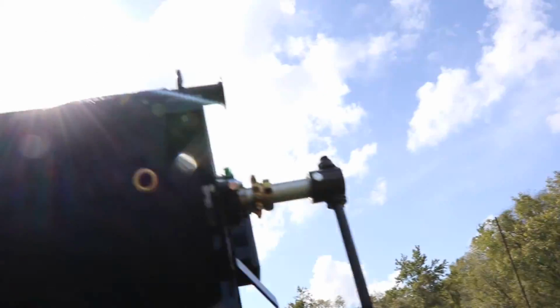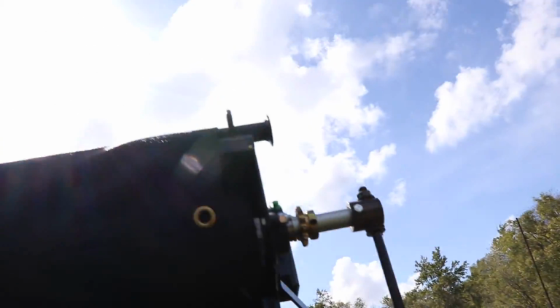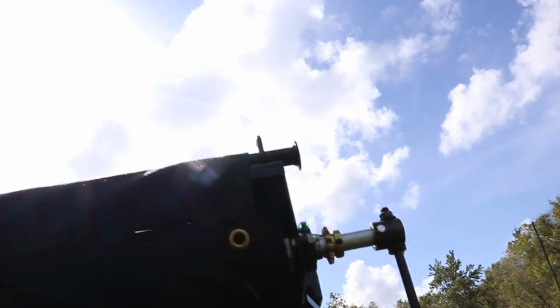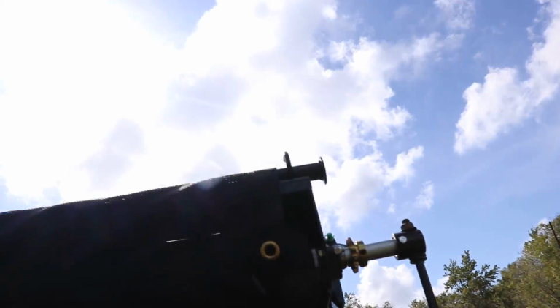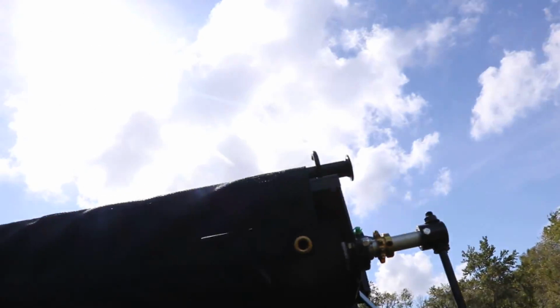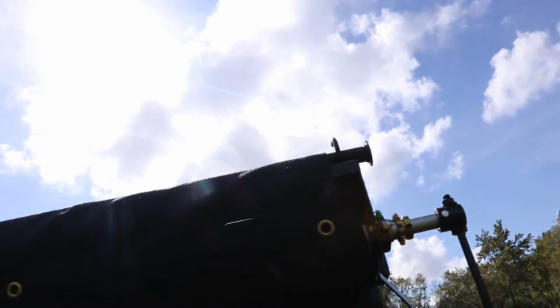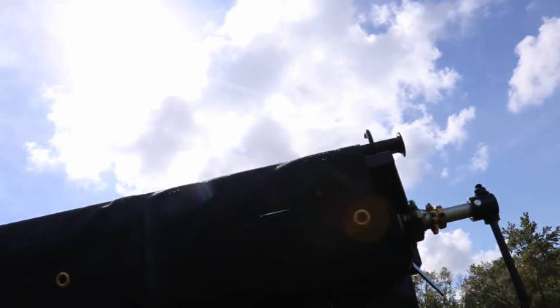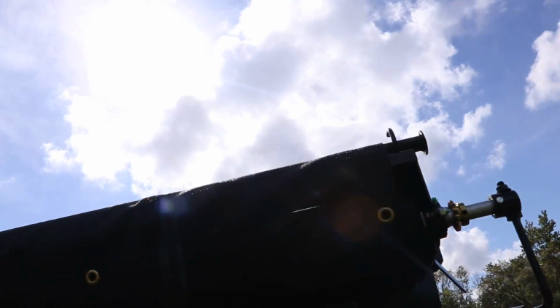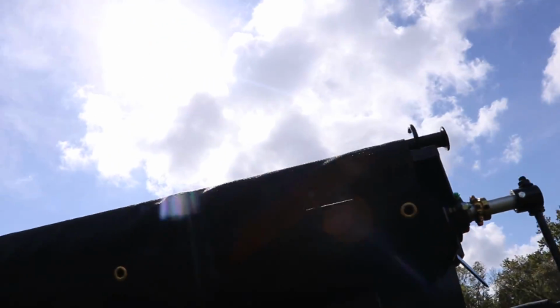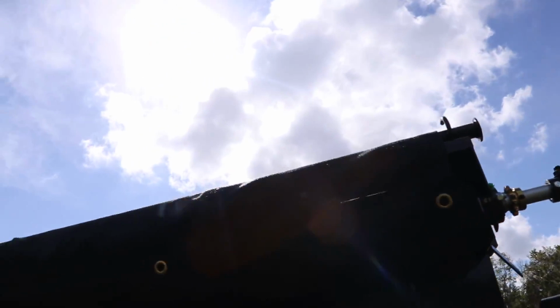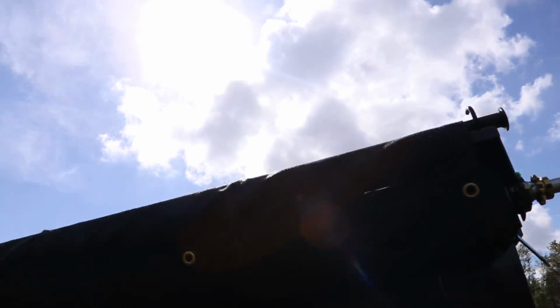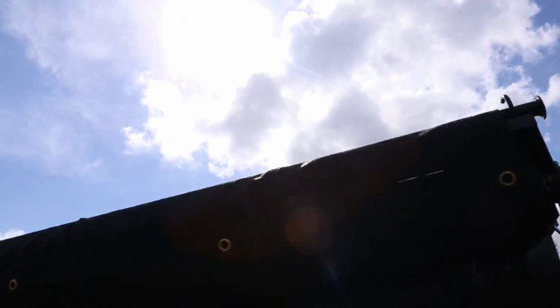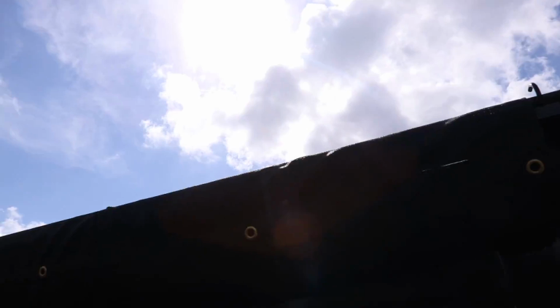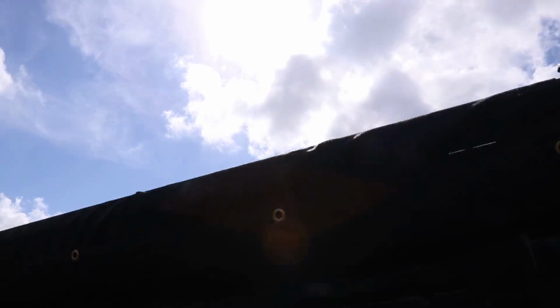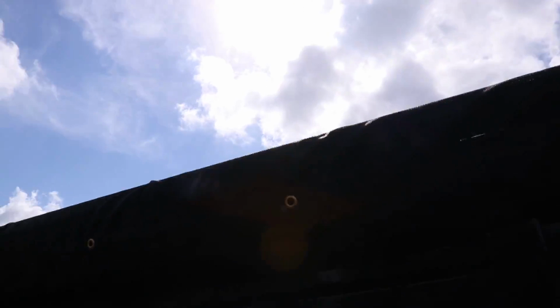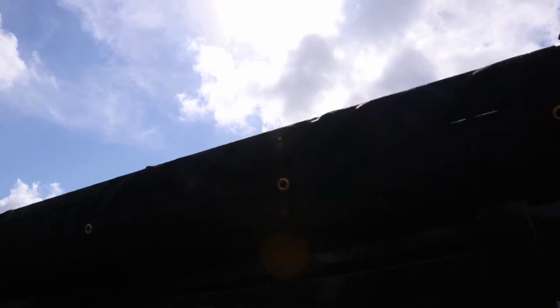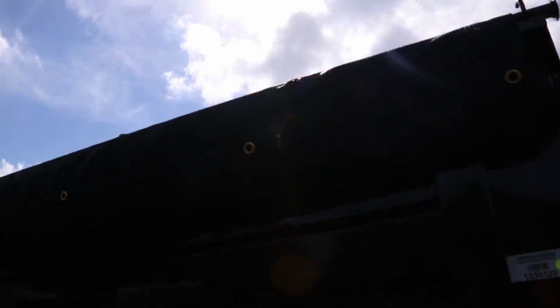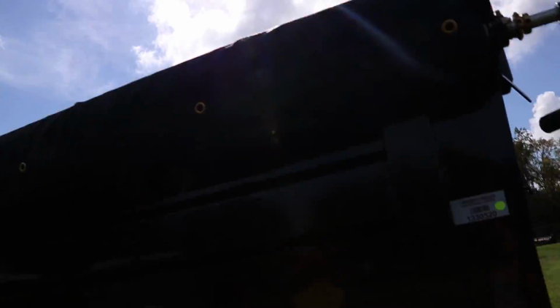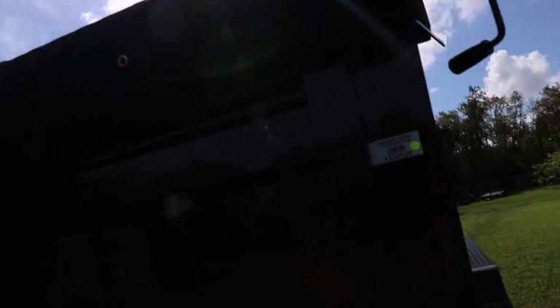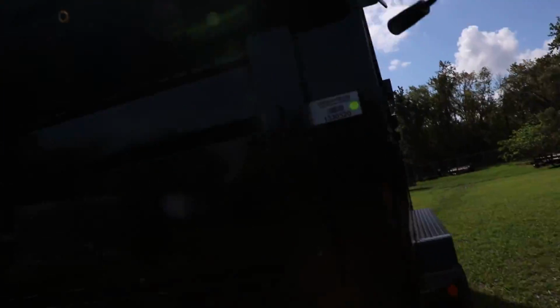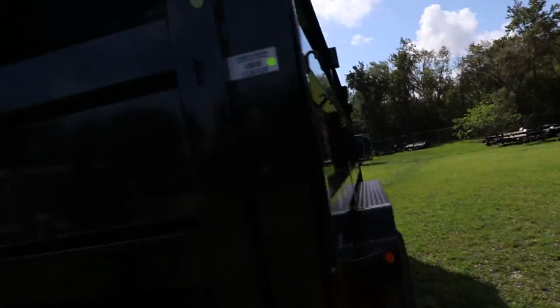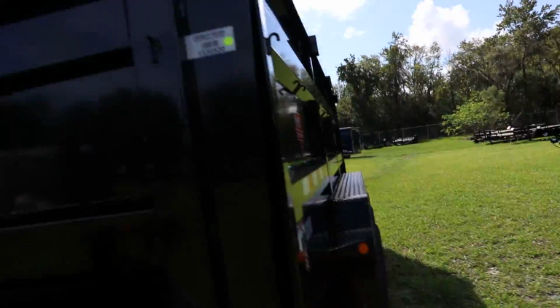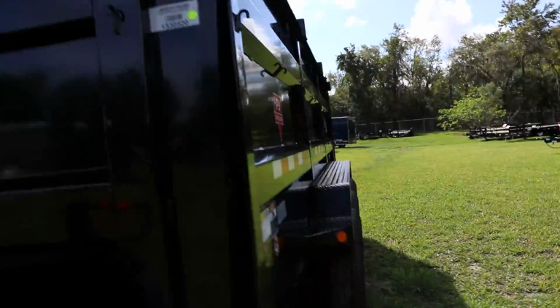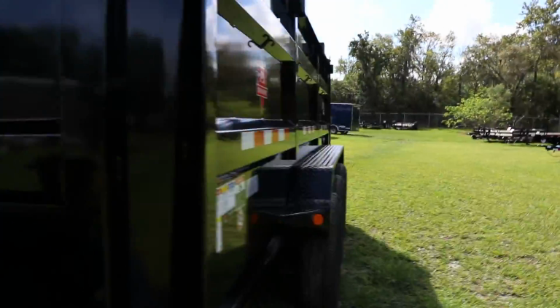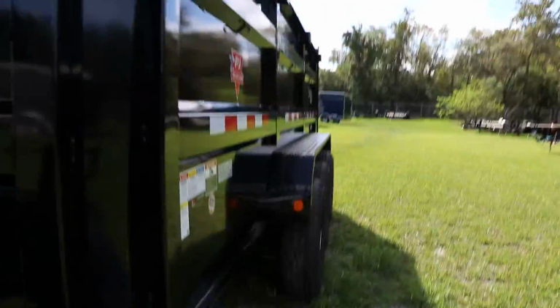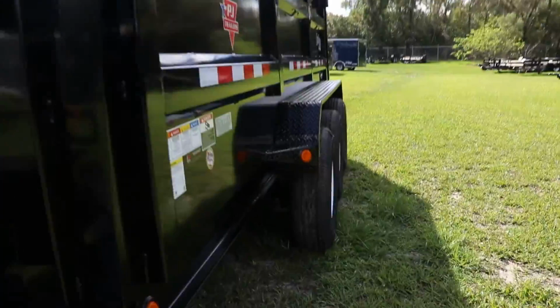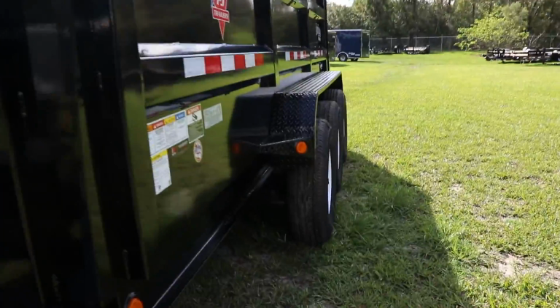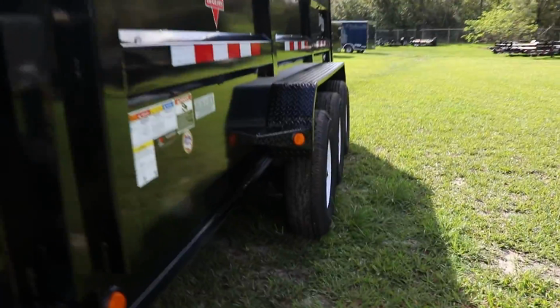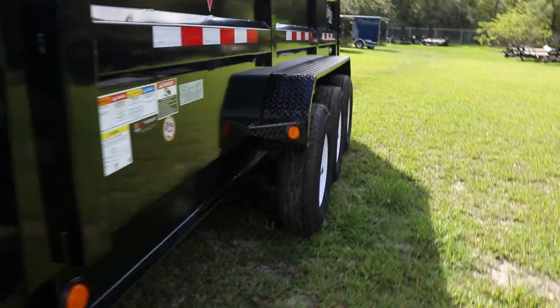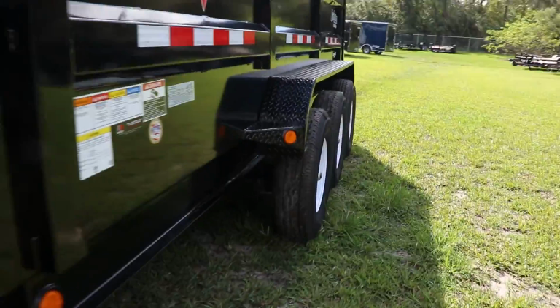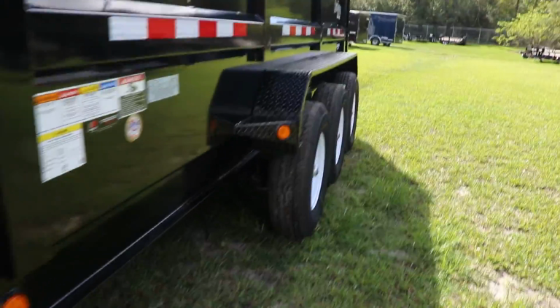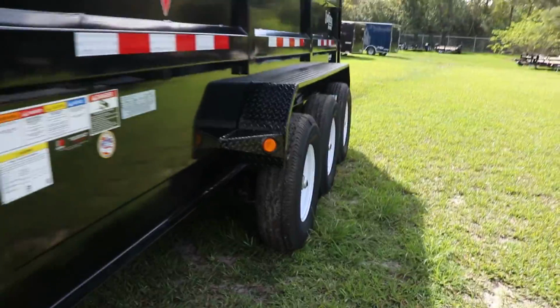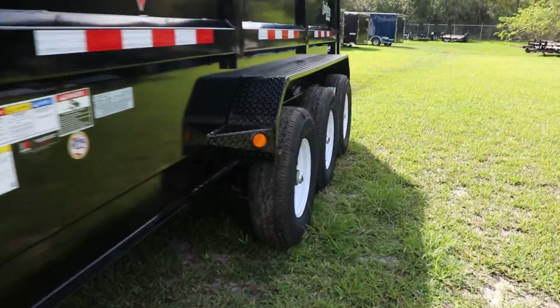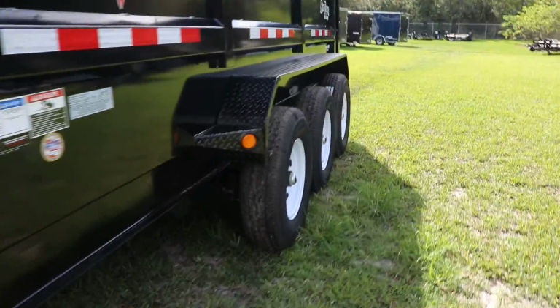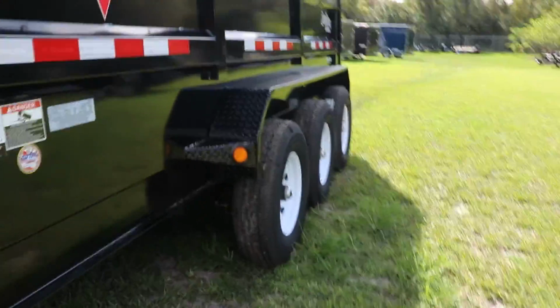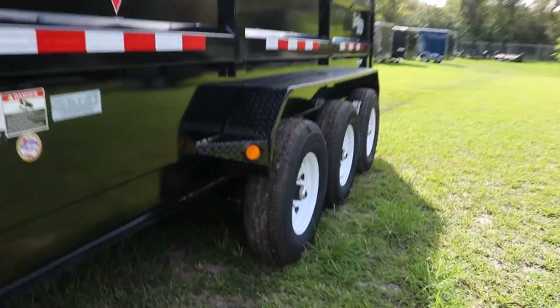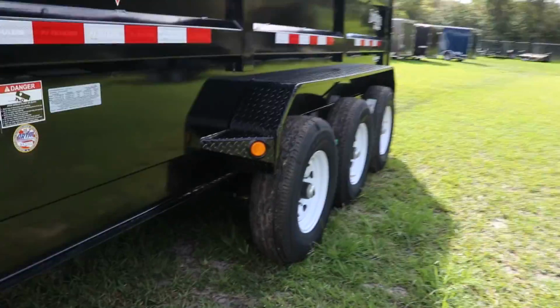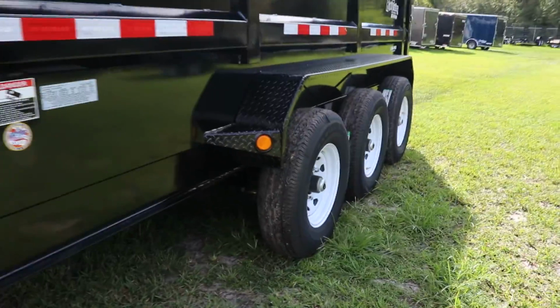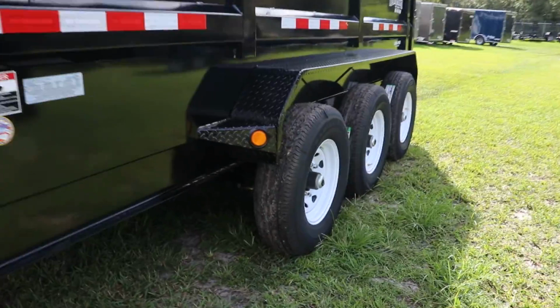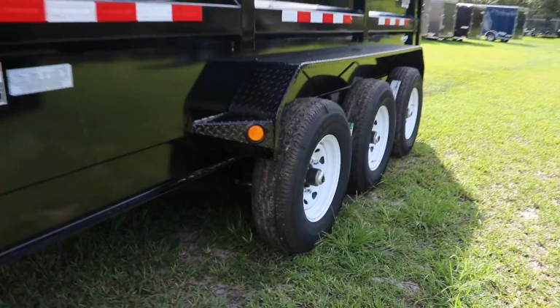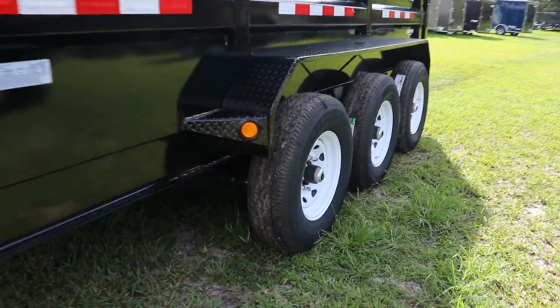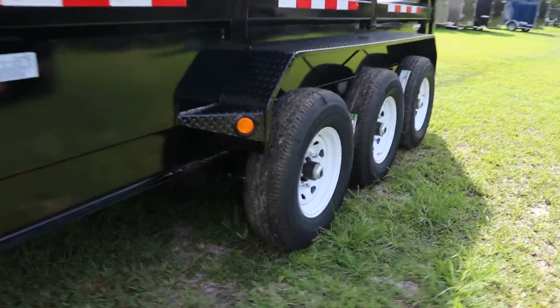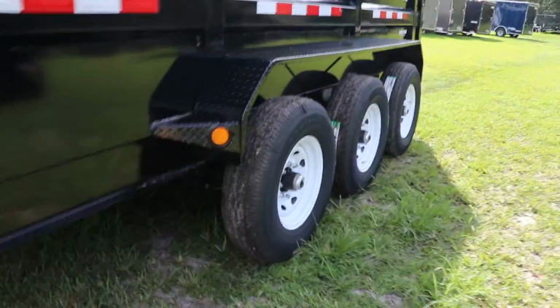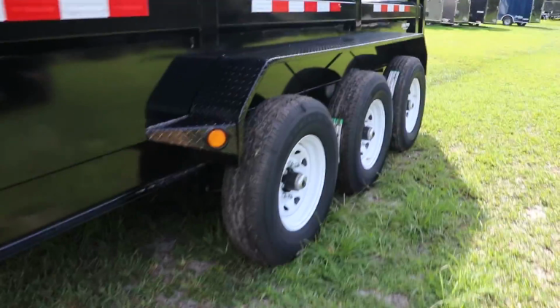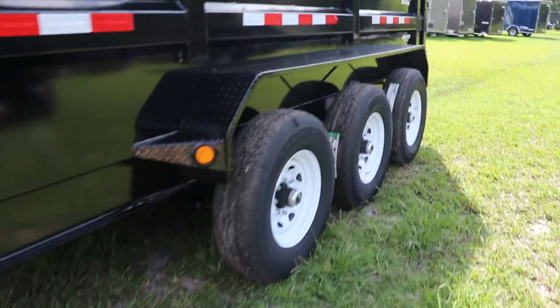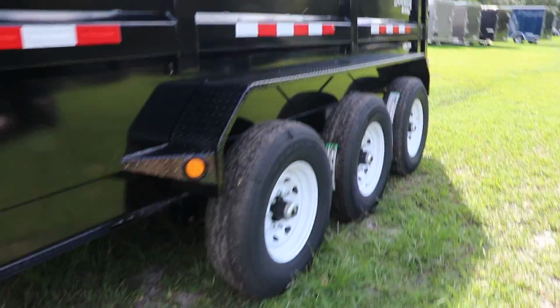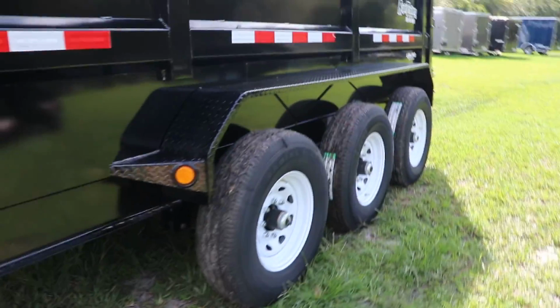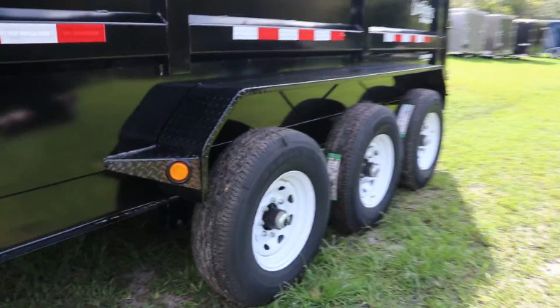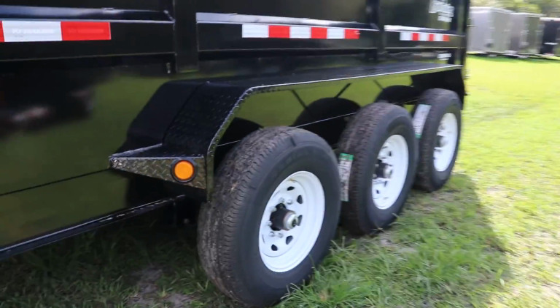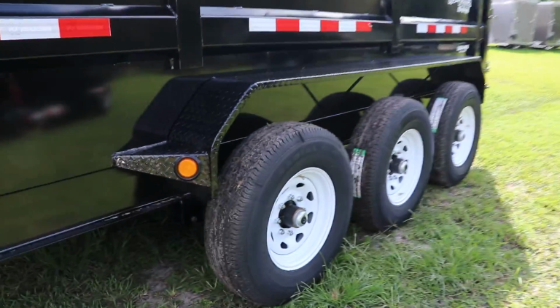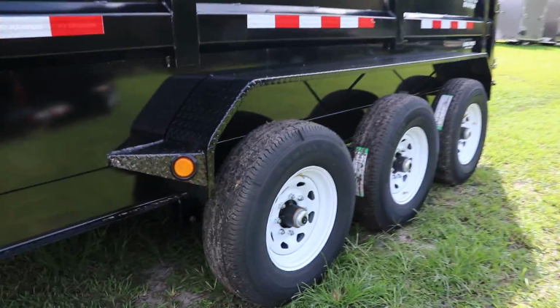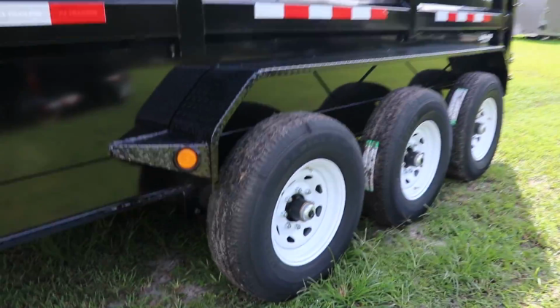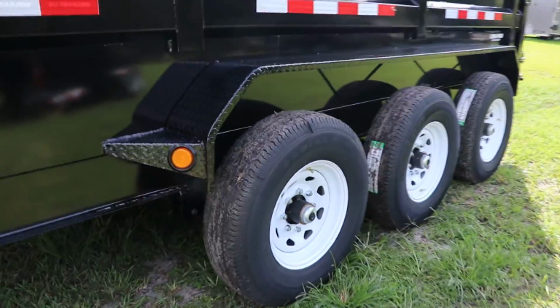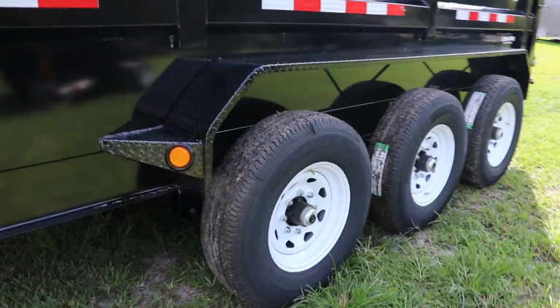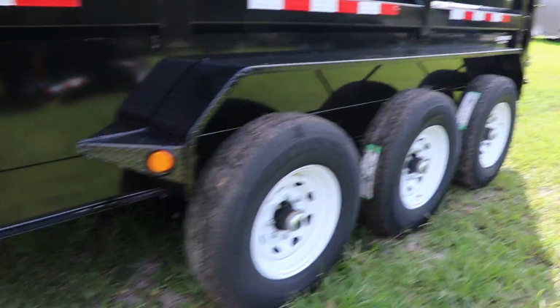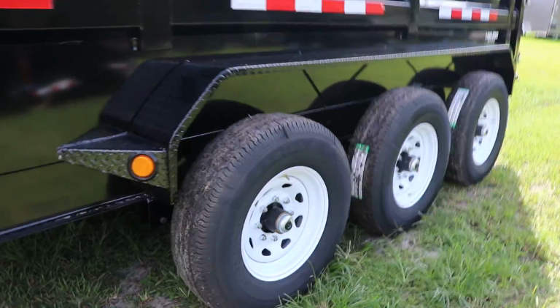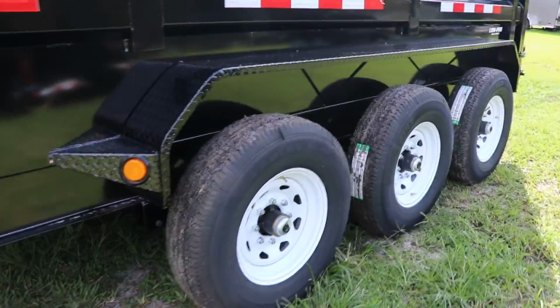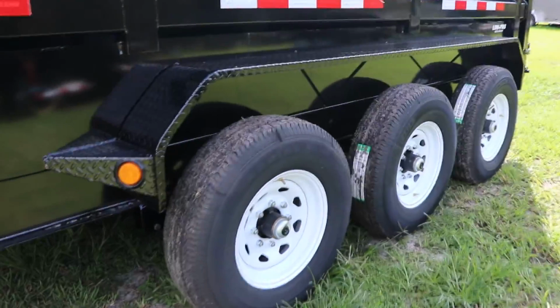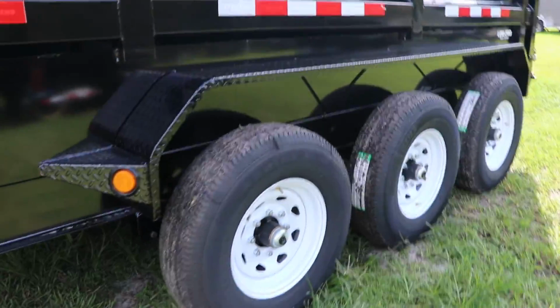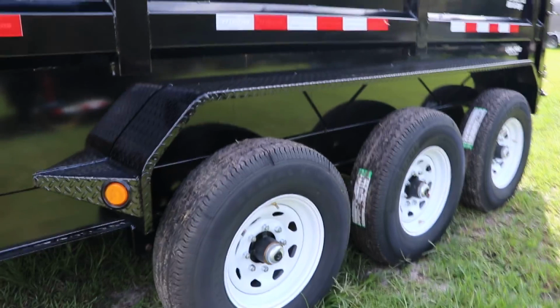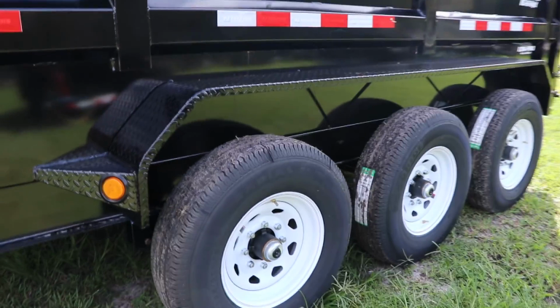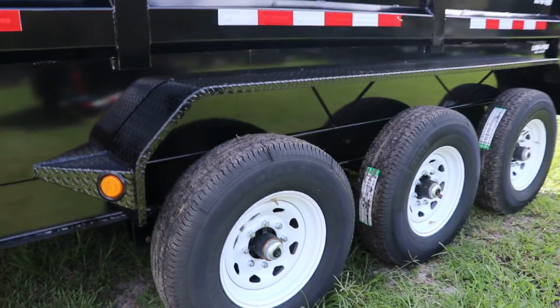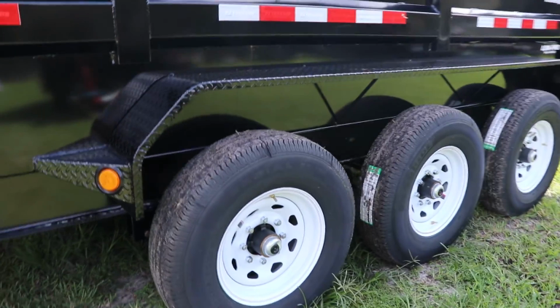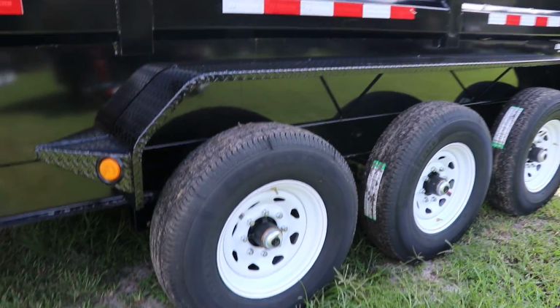It also has a tarp kit. As mentioned, this is a triple axle trailer, and the tires and wheels are 16 inches.